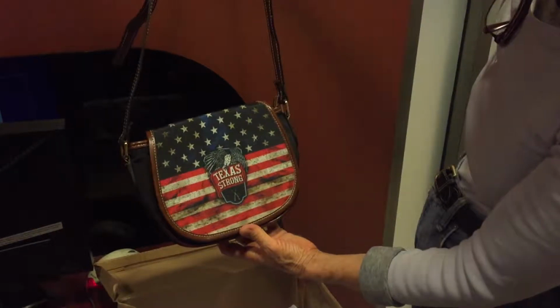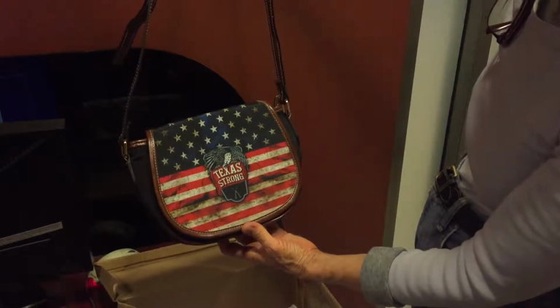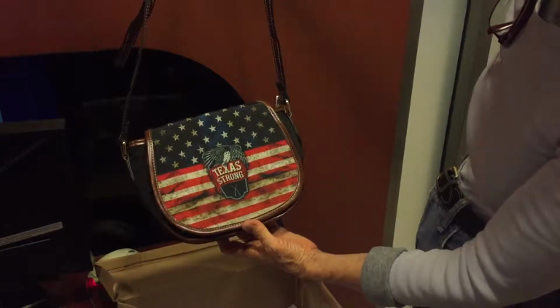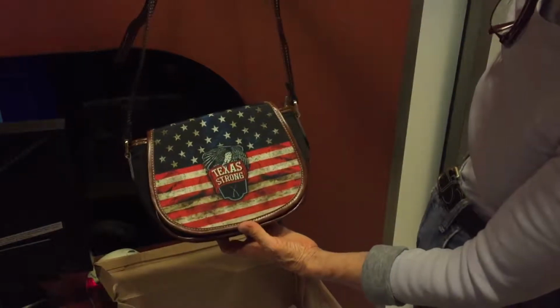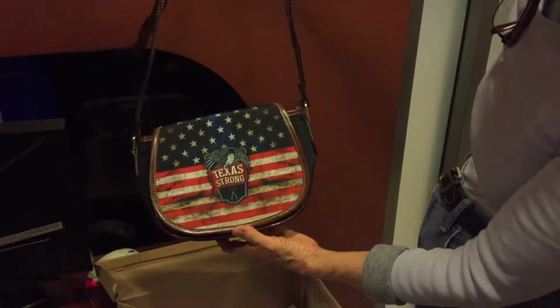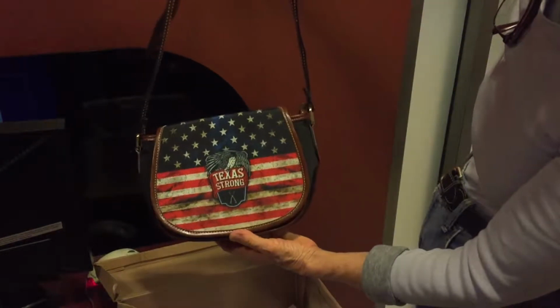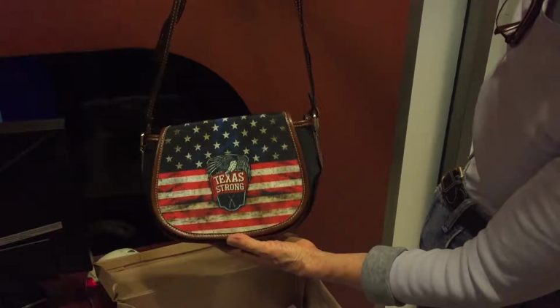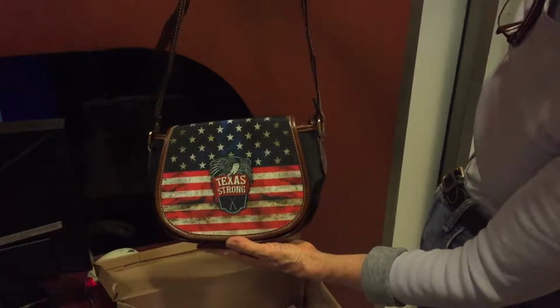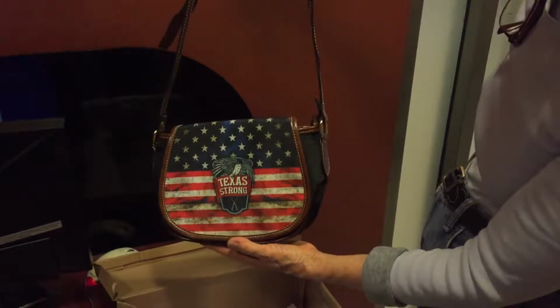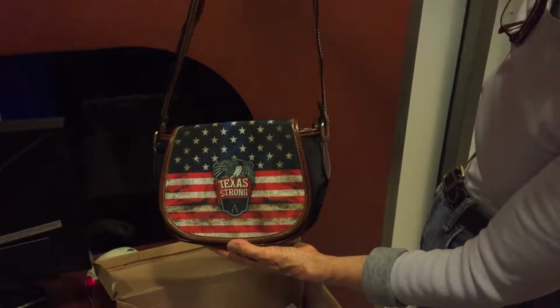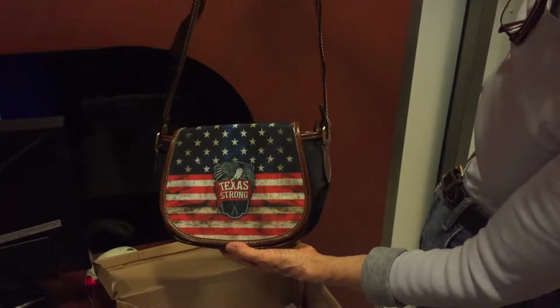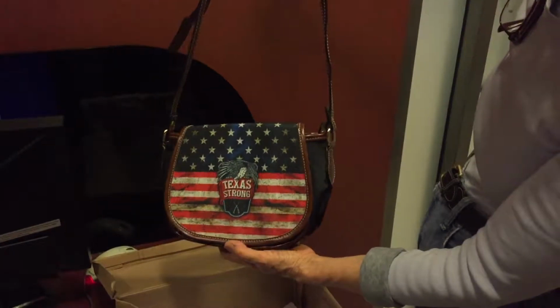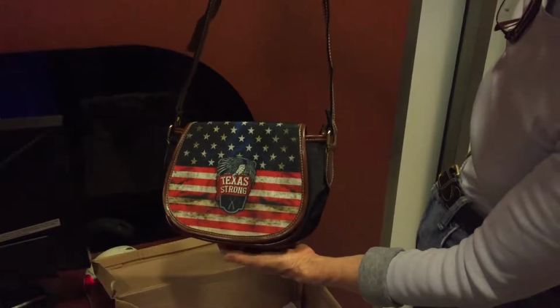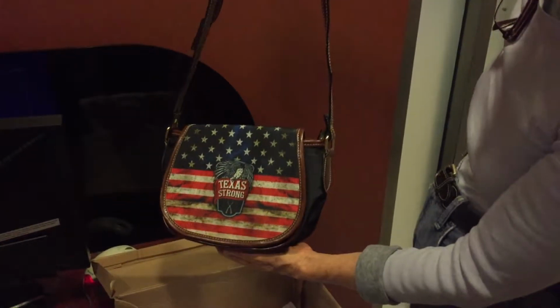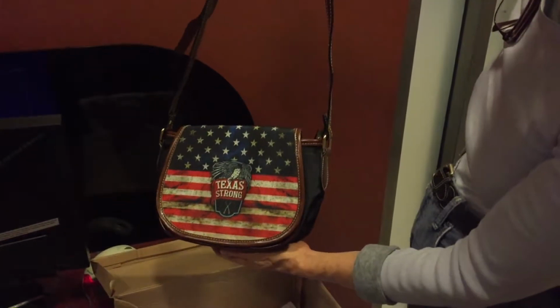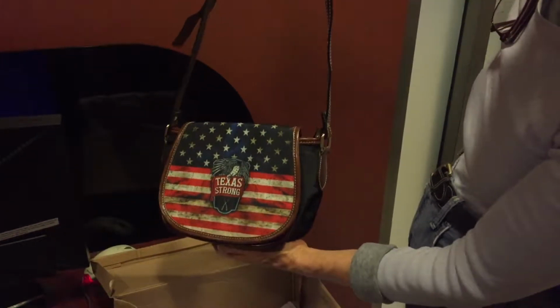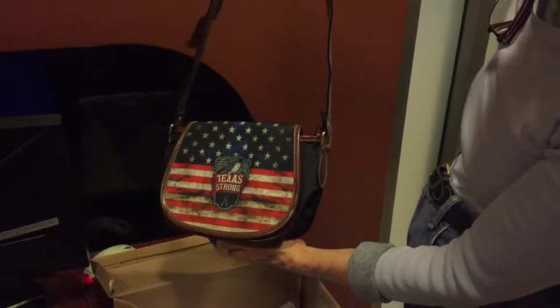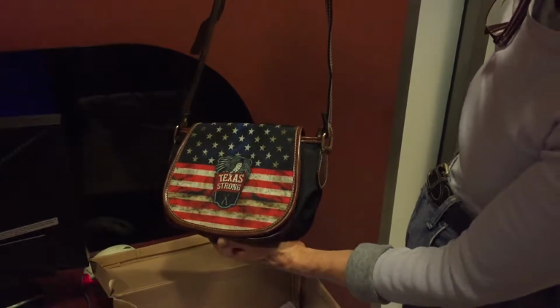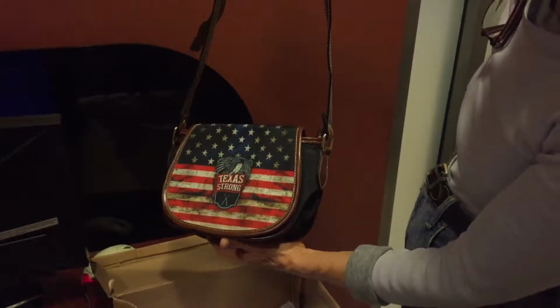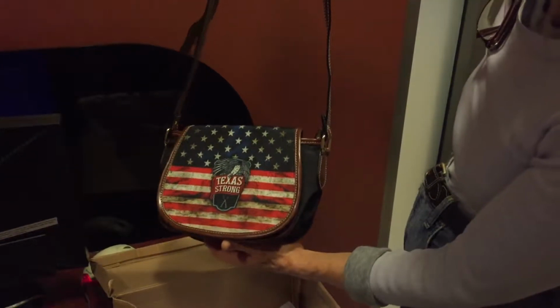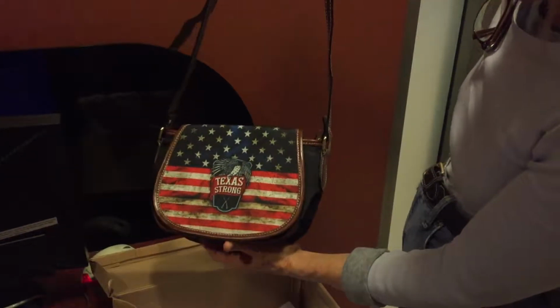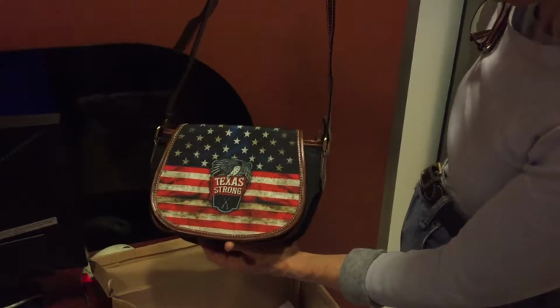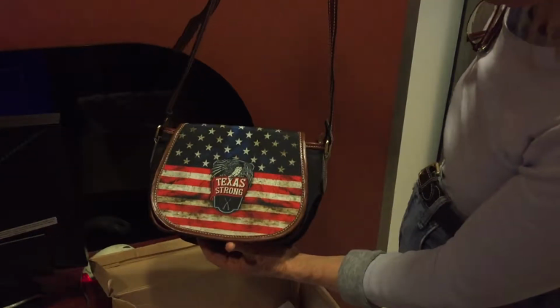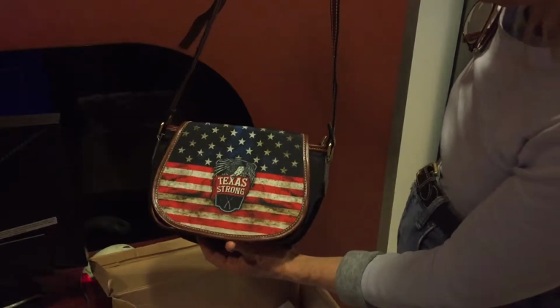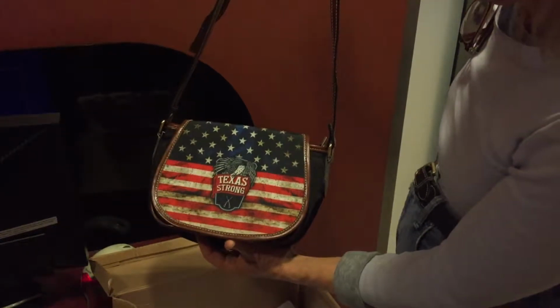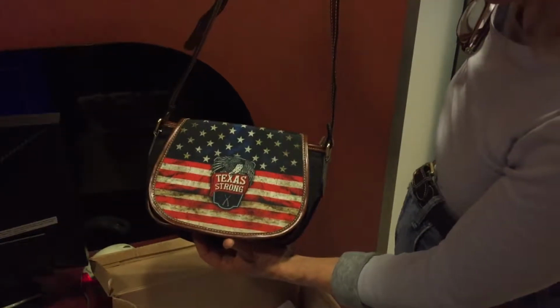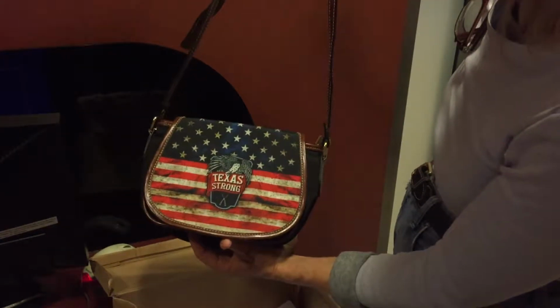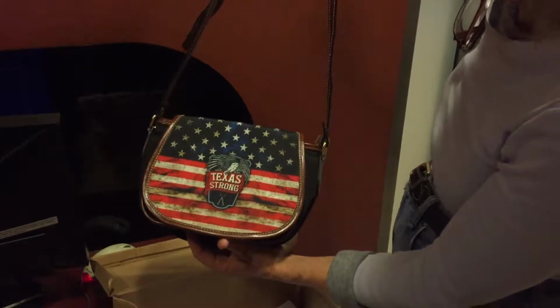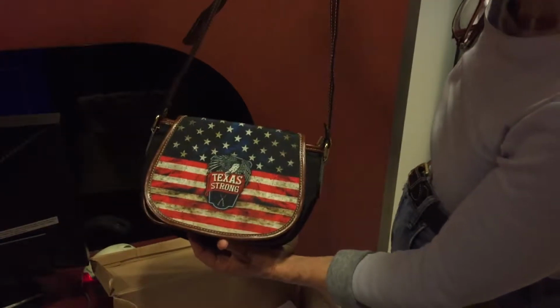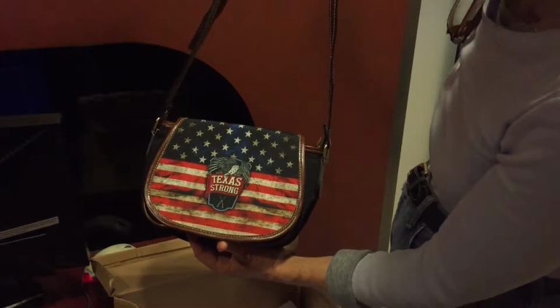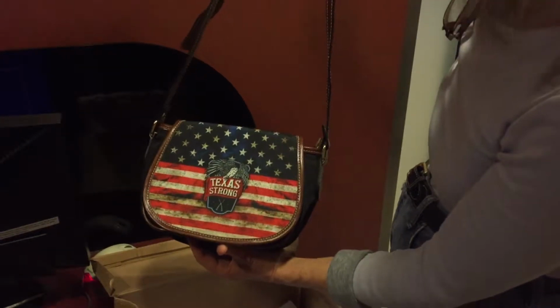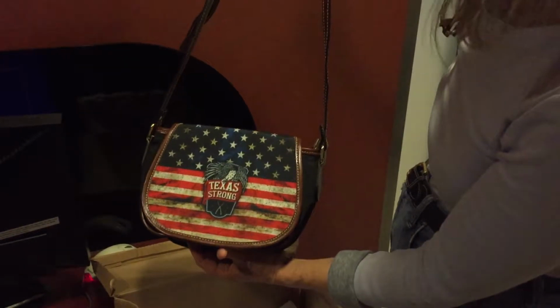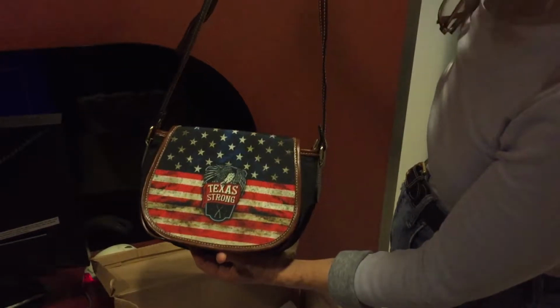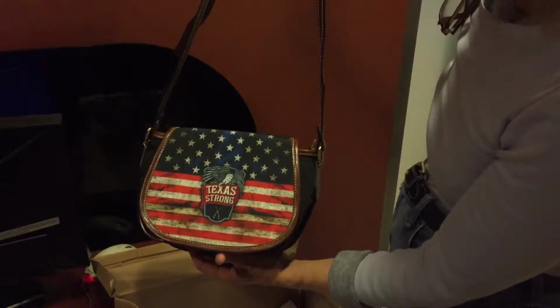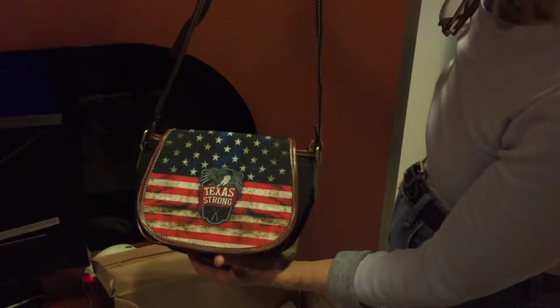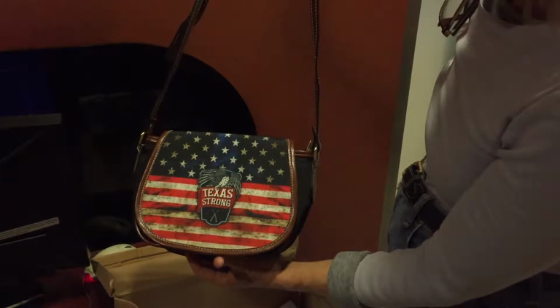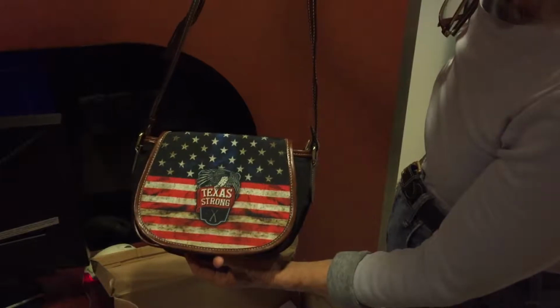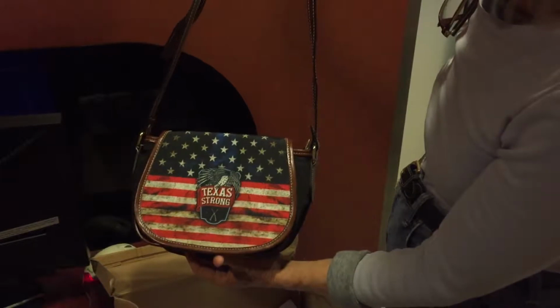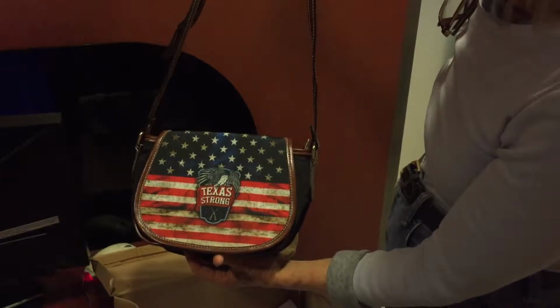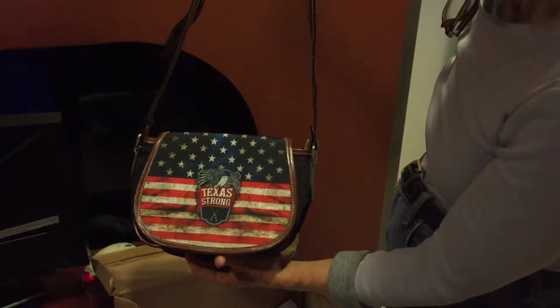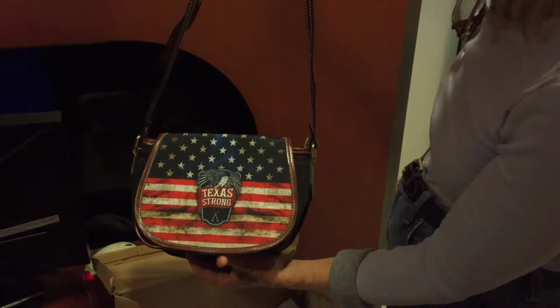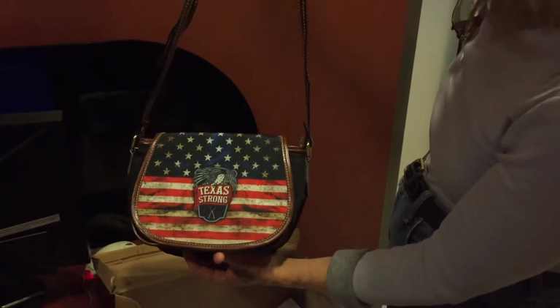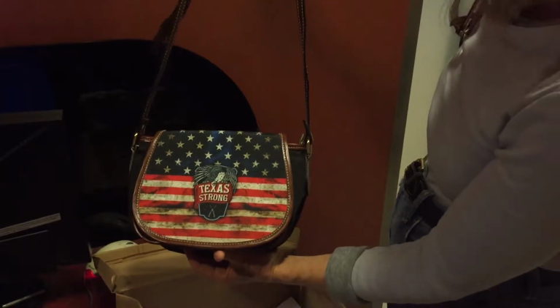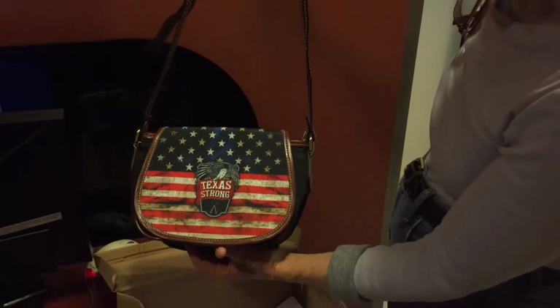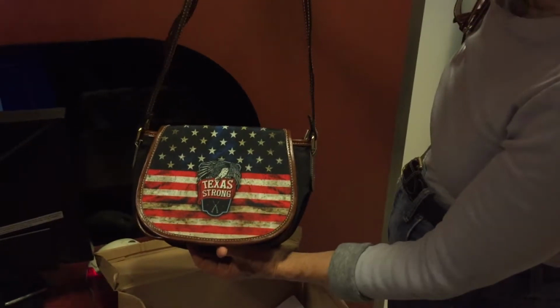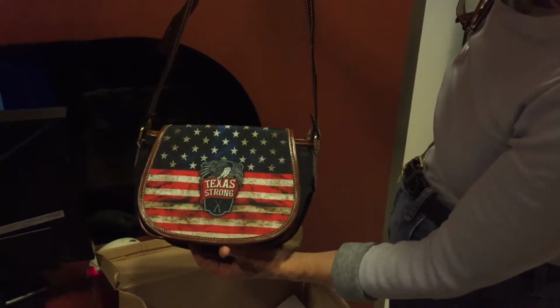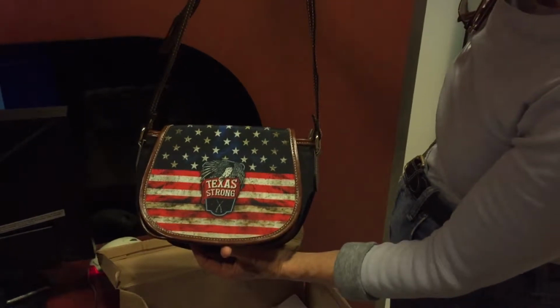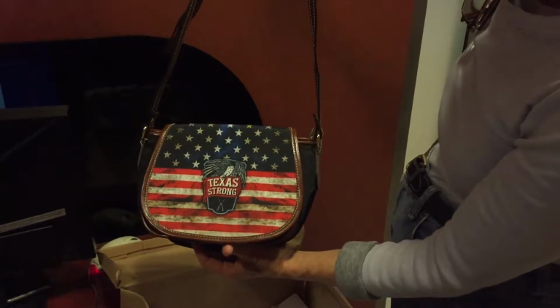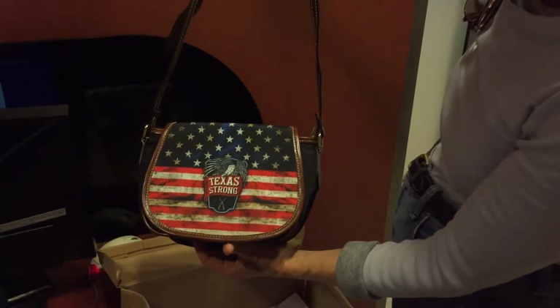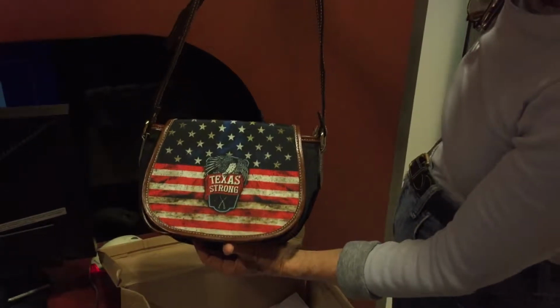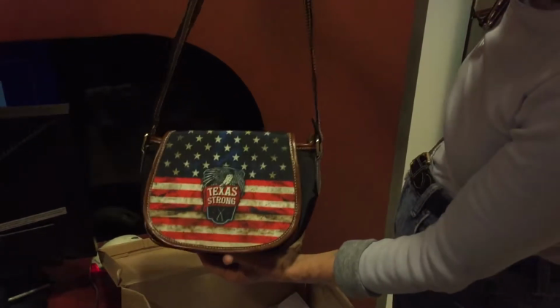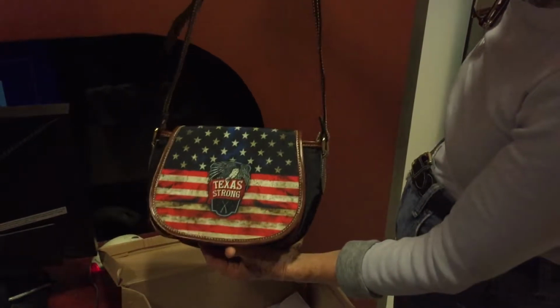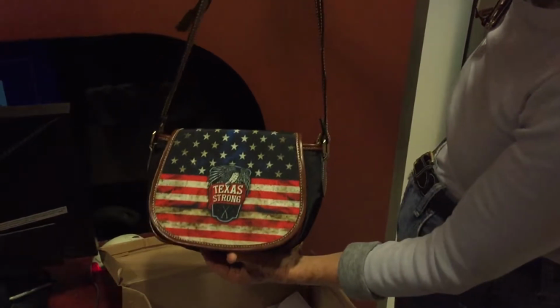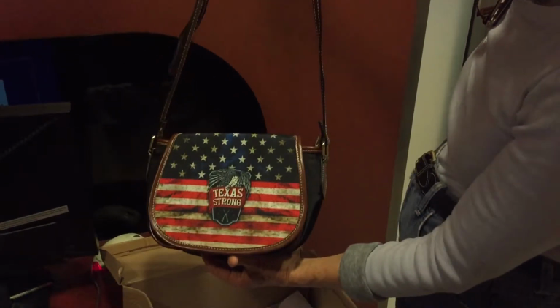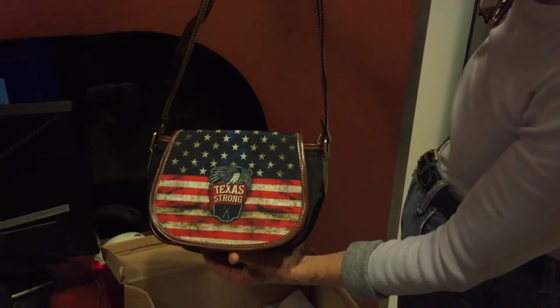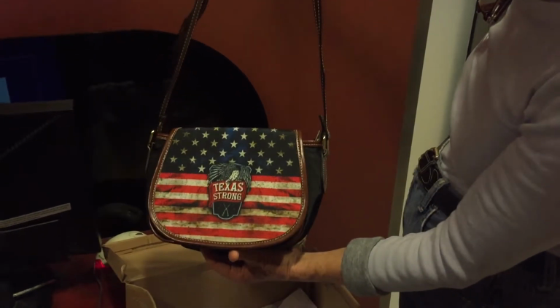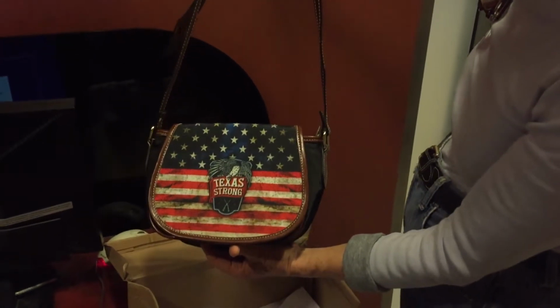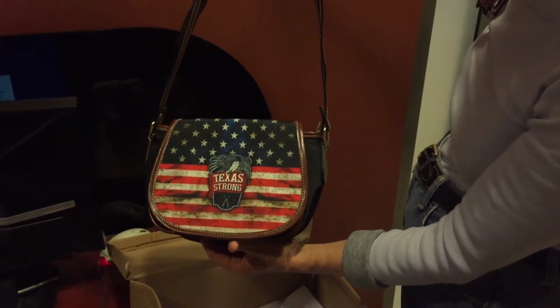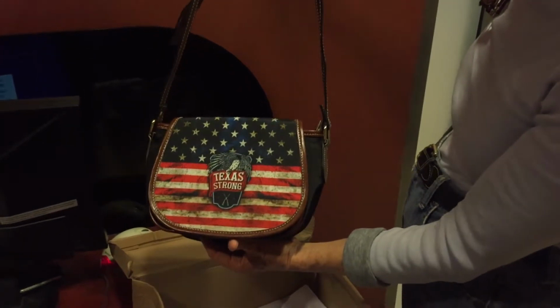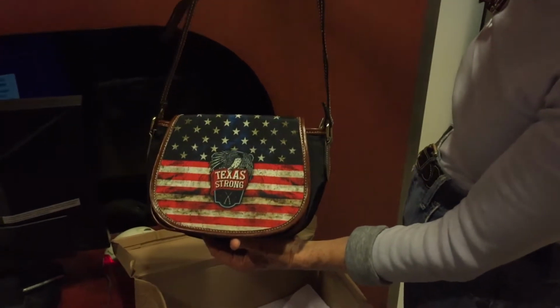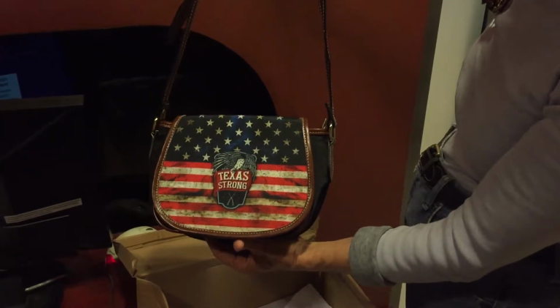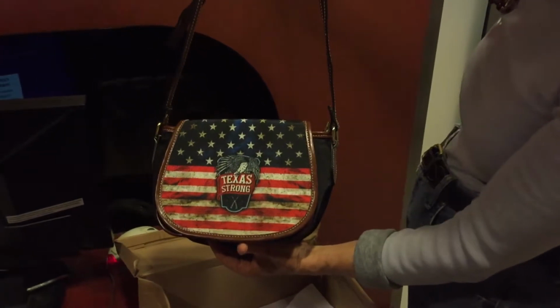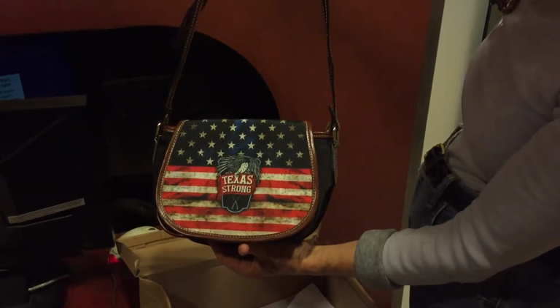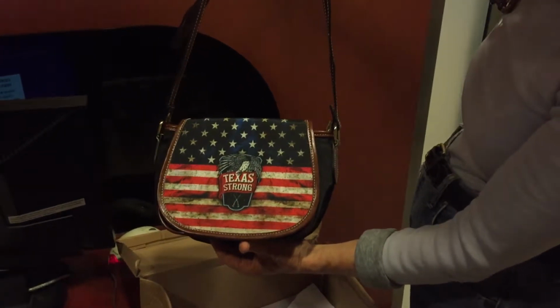It was late at night on Saturday when I ordered it, so I'm a happy camper. And I know she's going to be too, because she is from Texas.